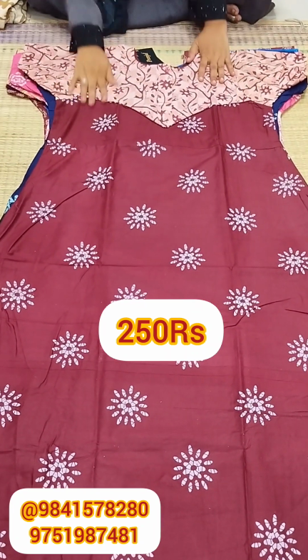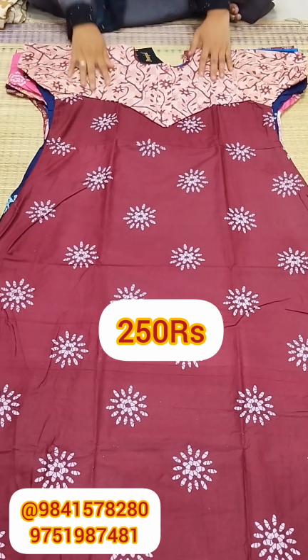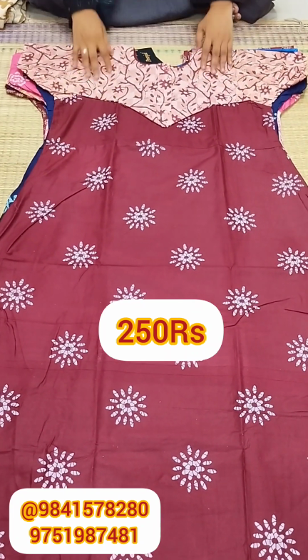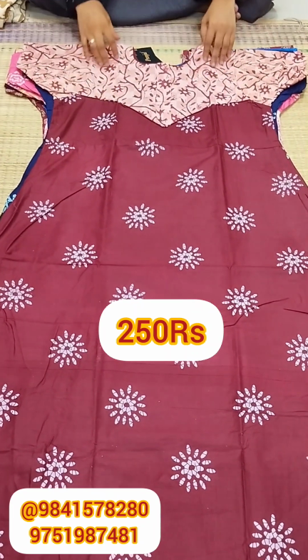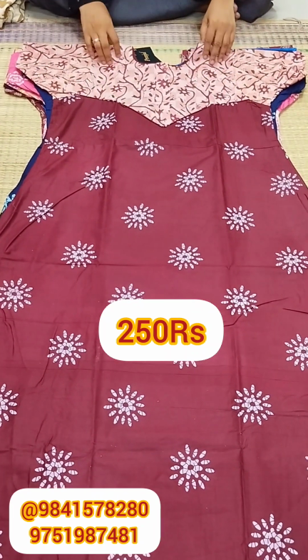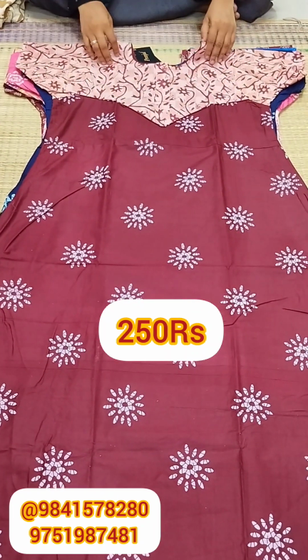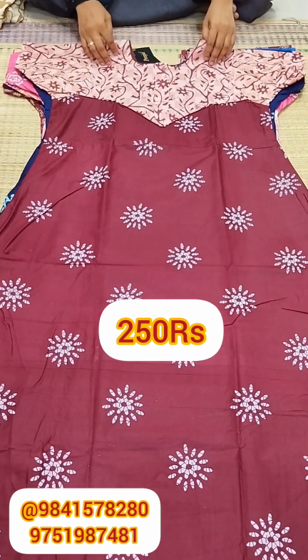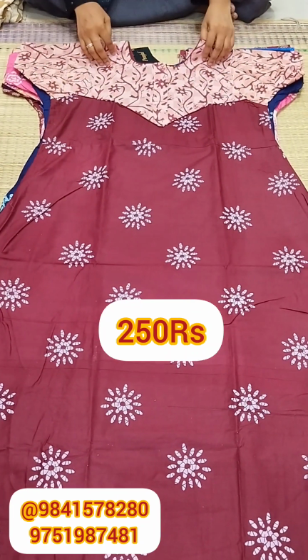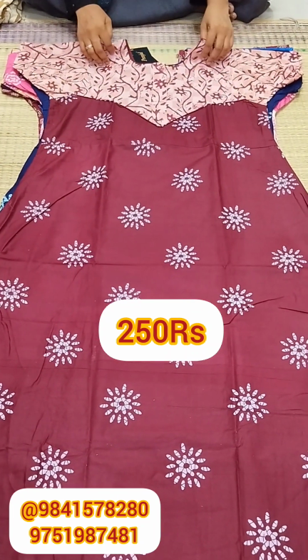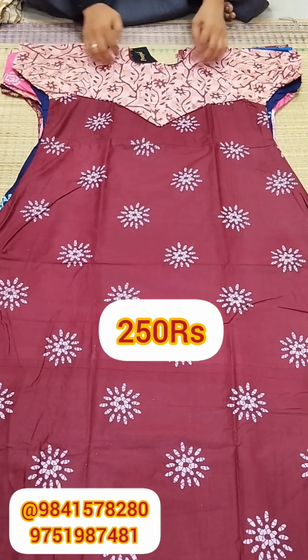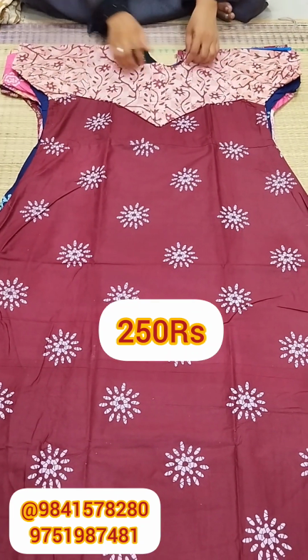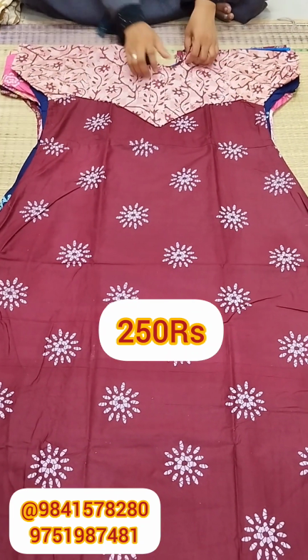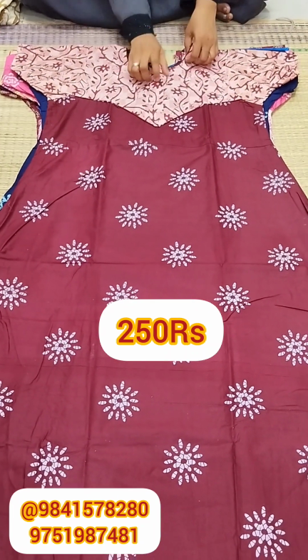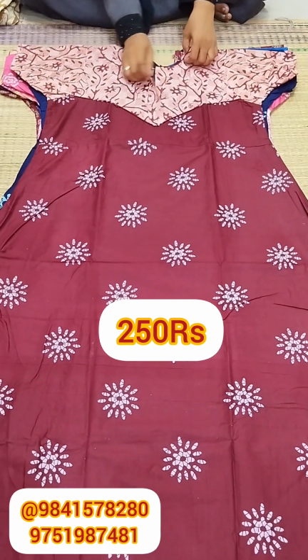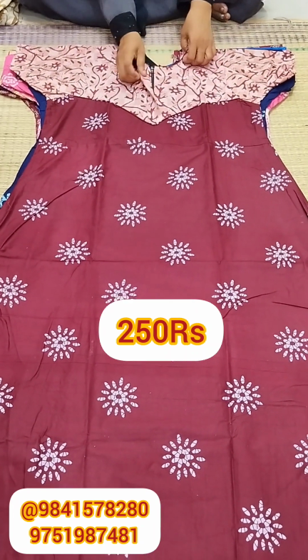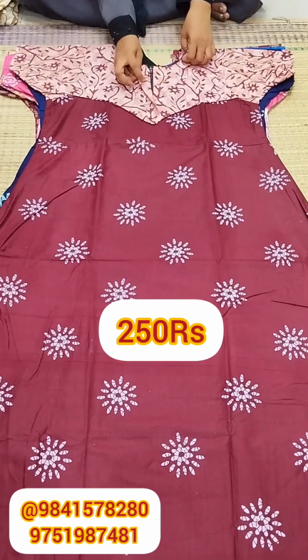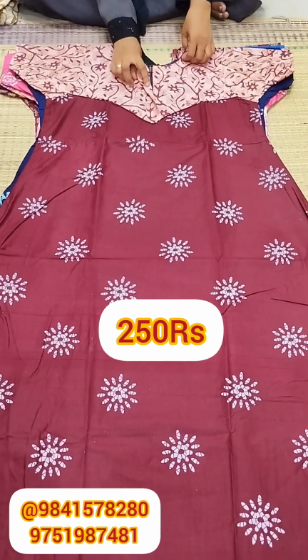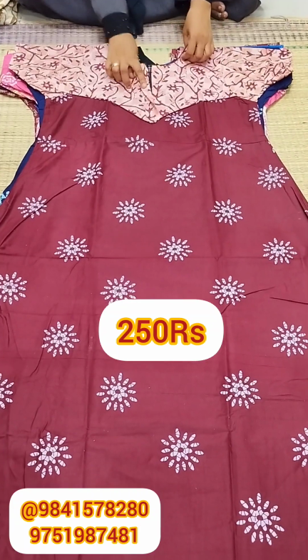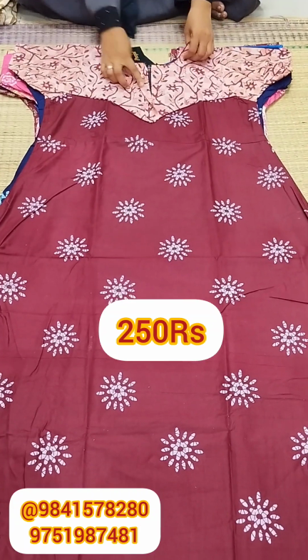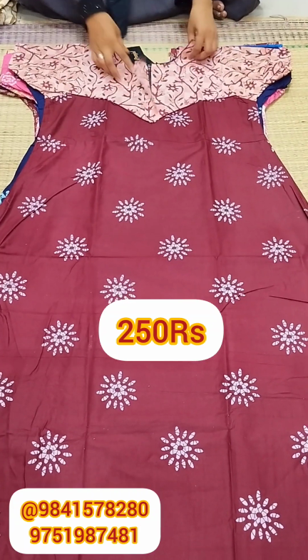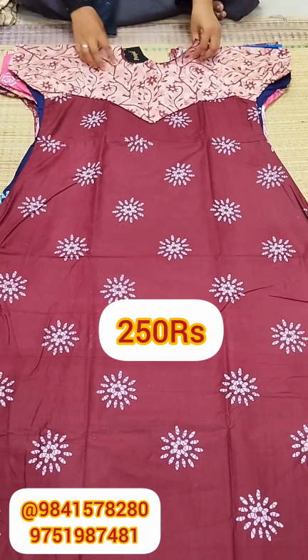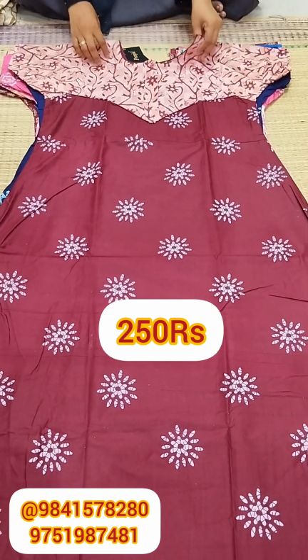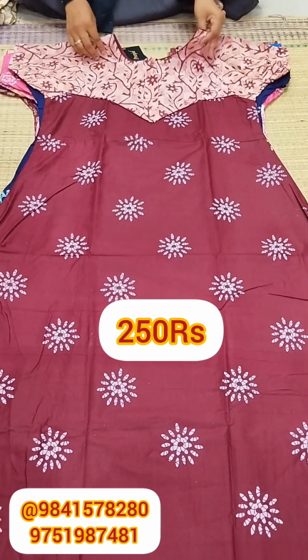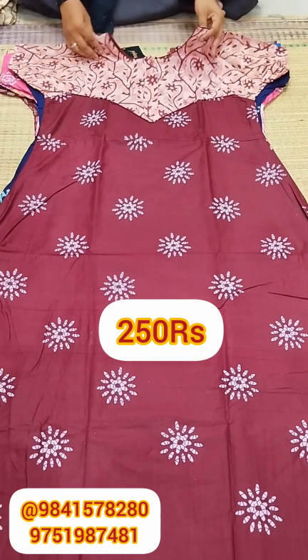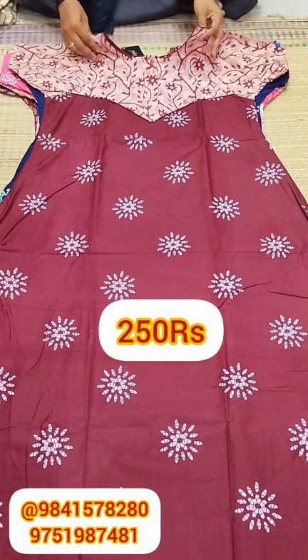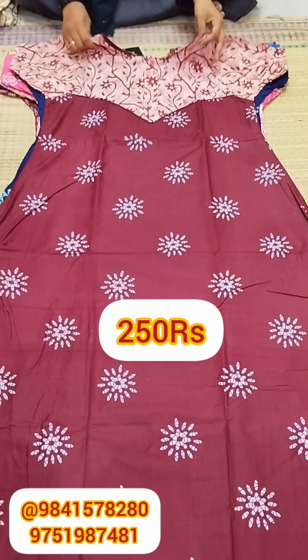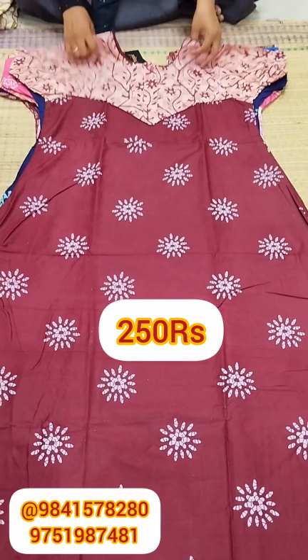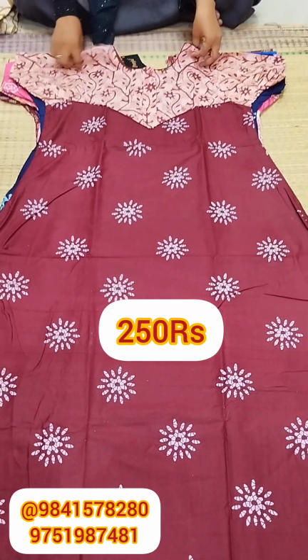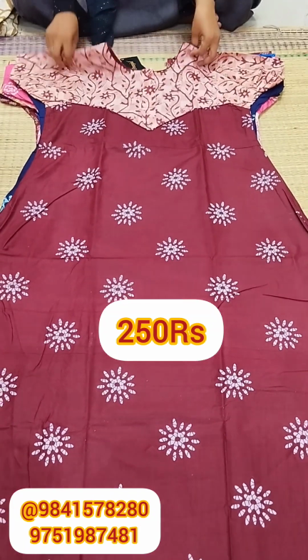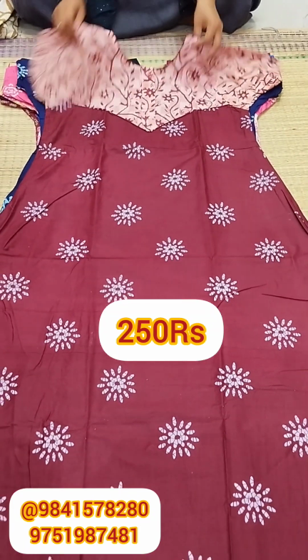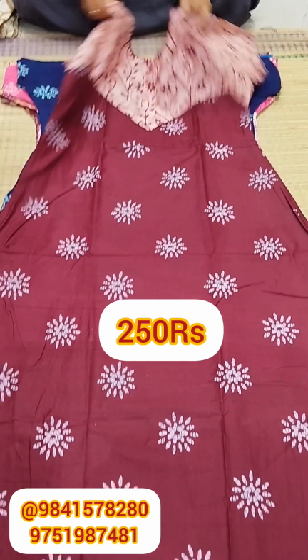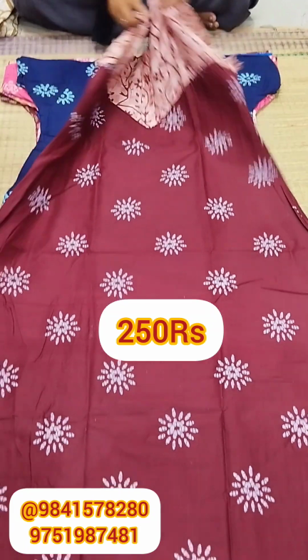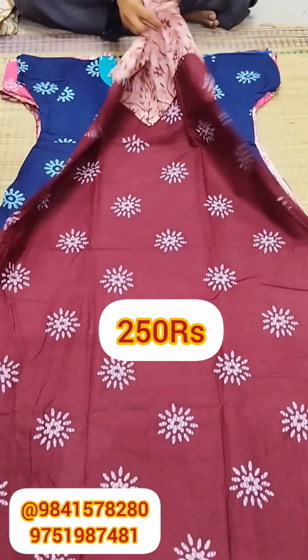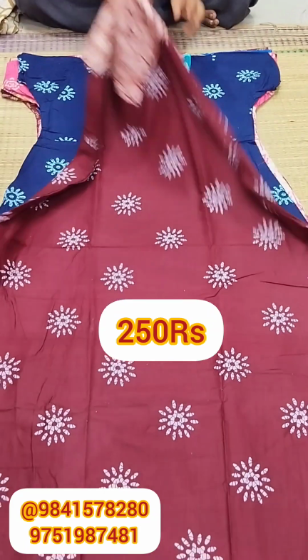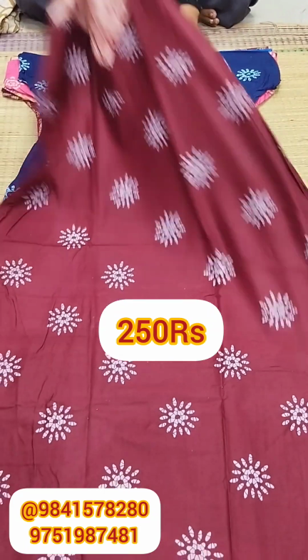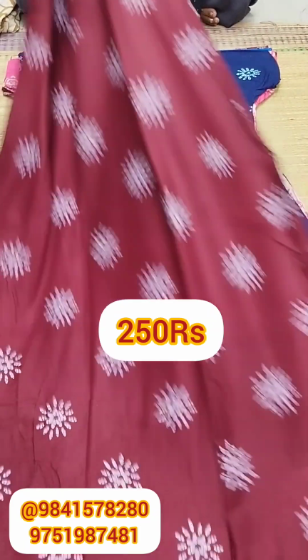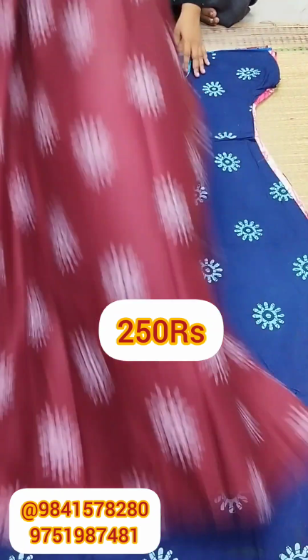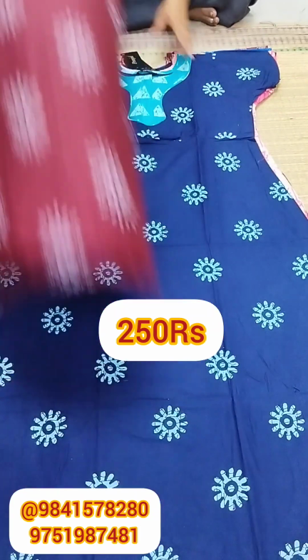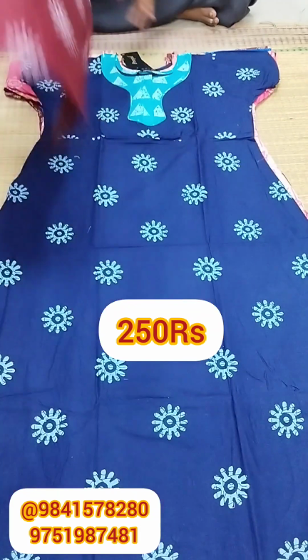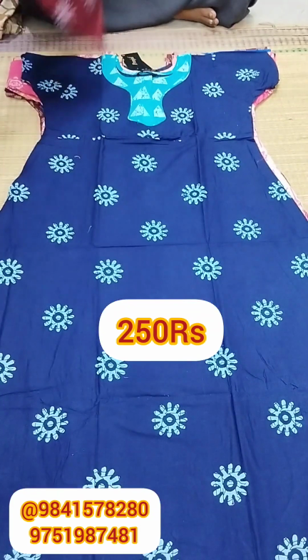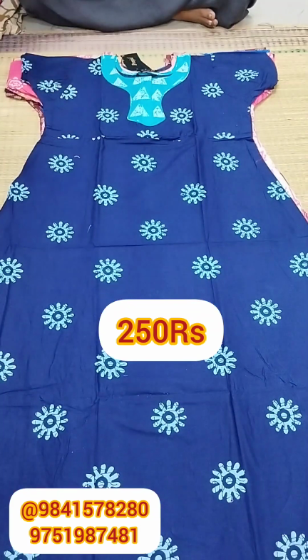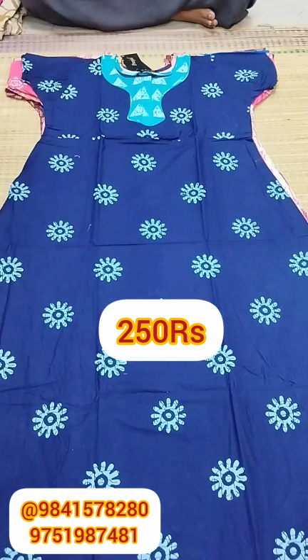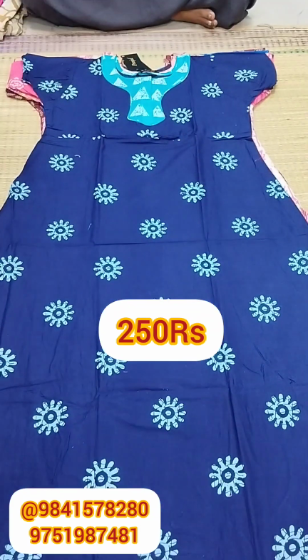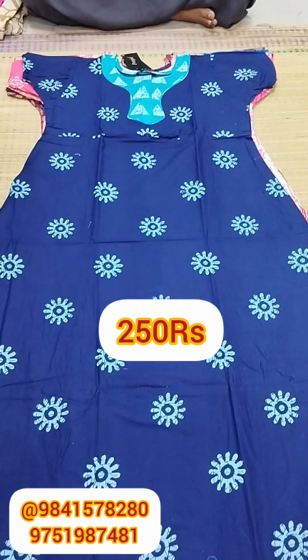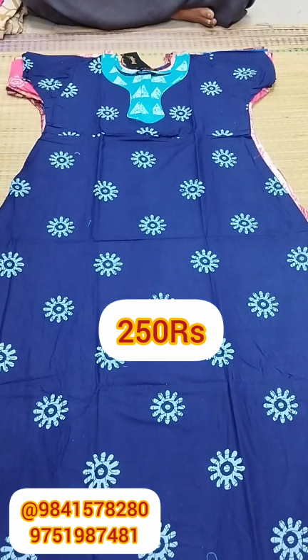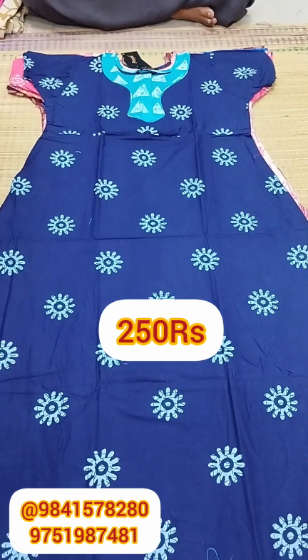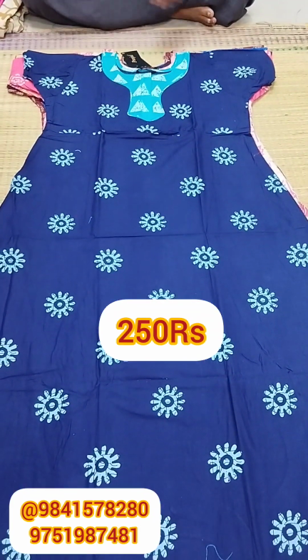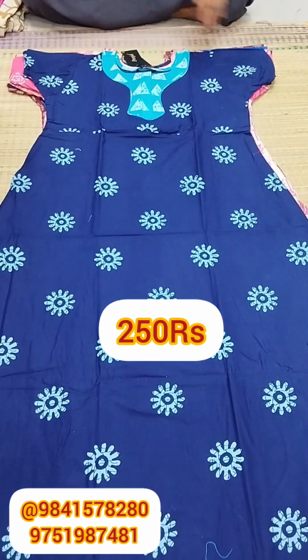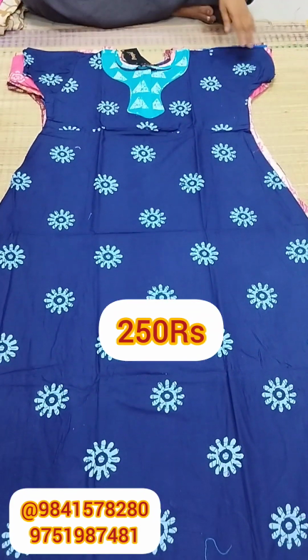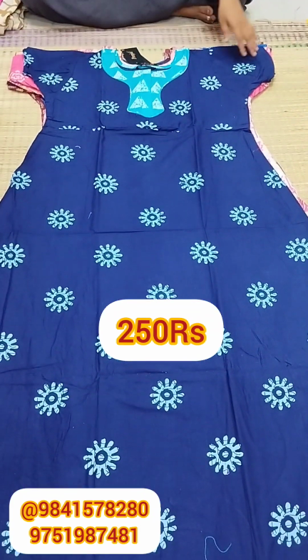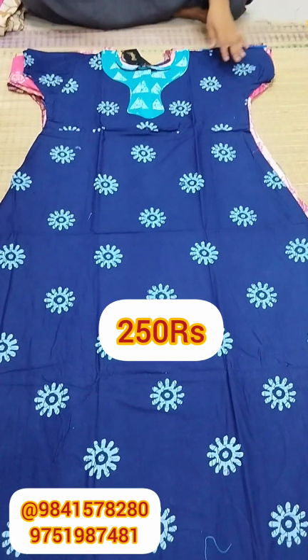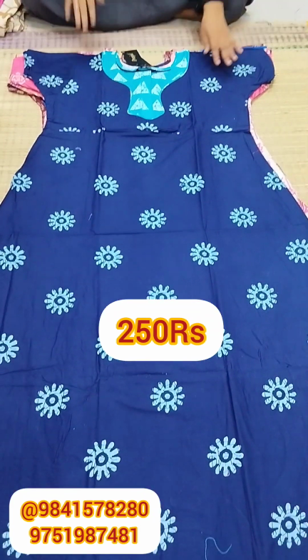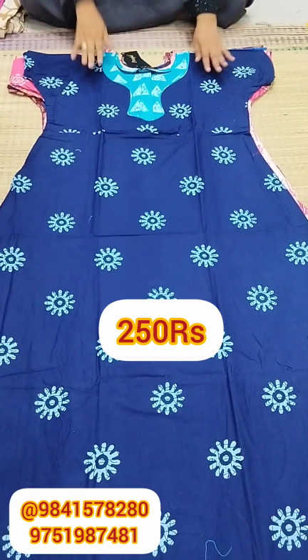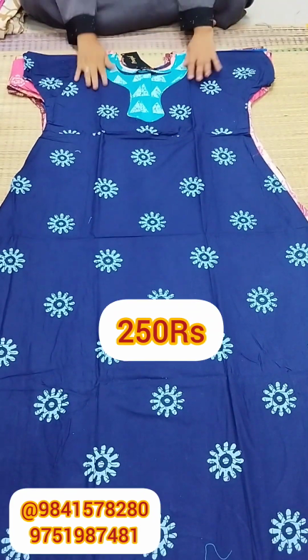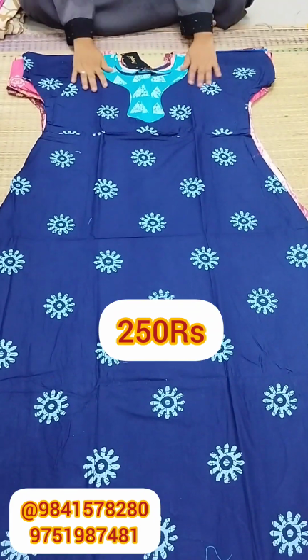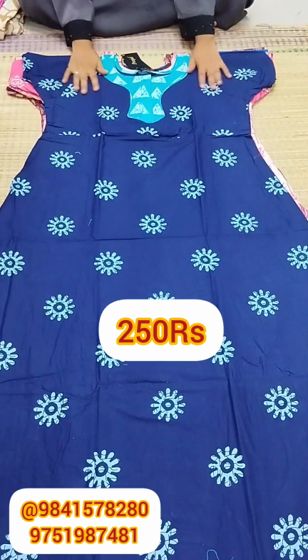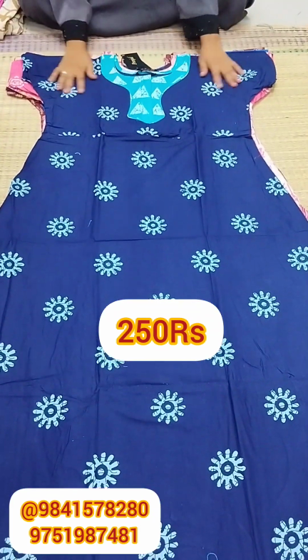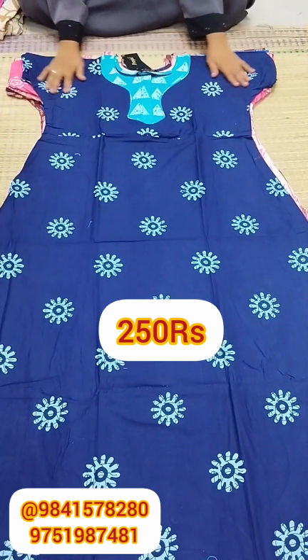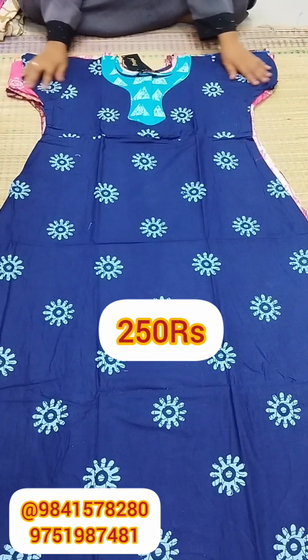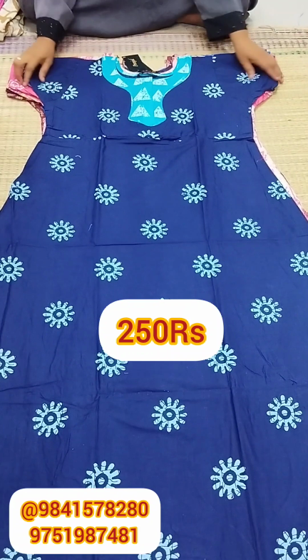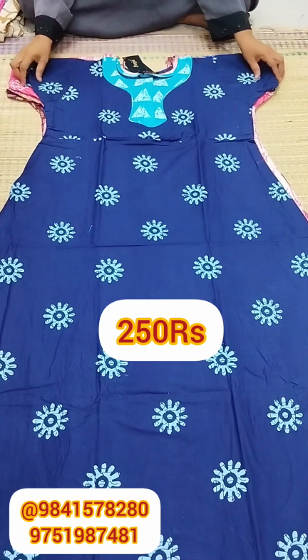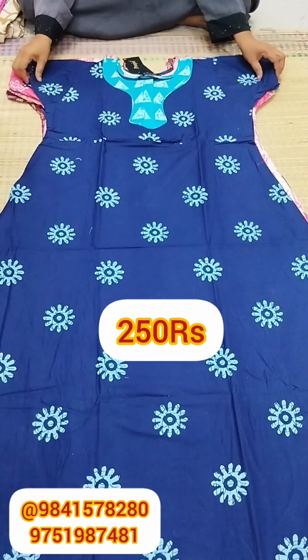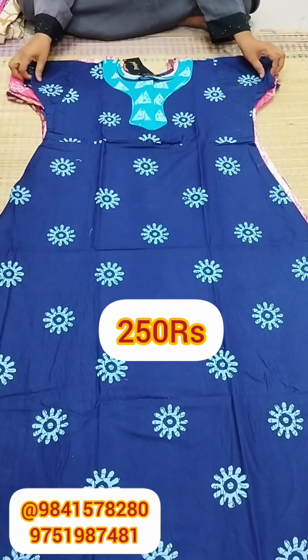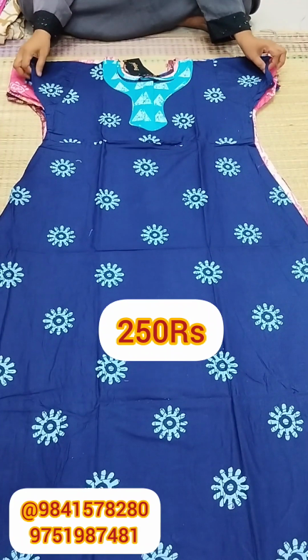You have all the nighties available with various neck patterns.